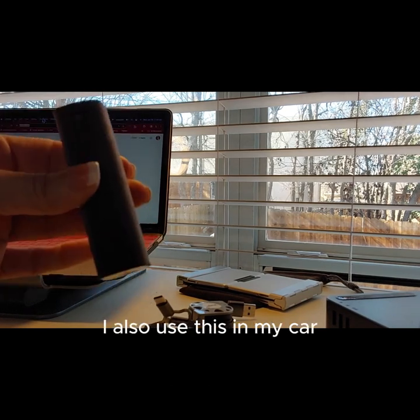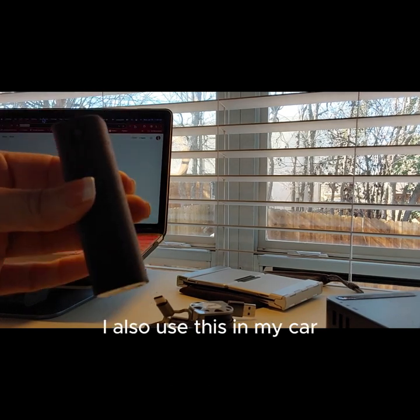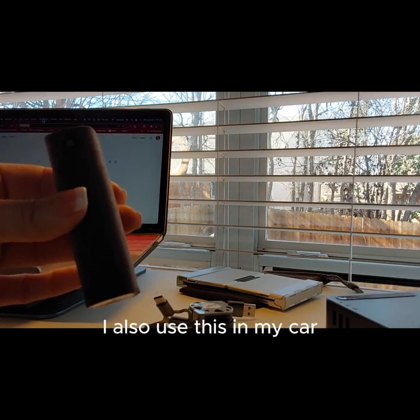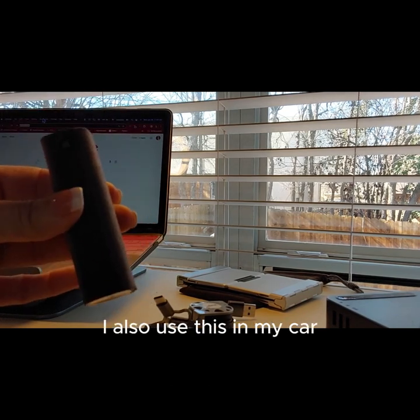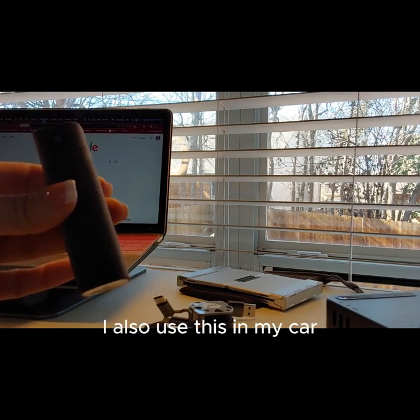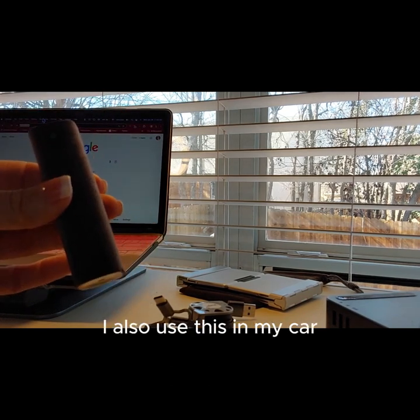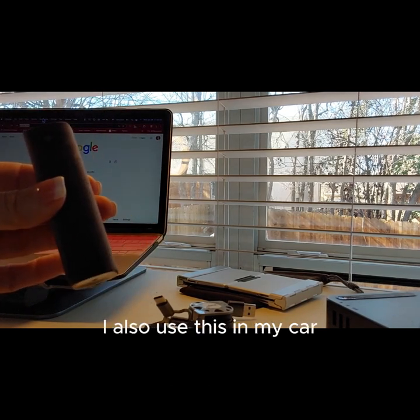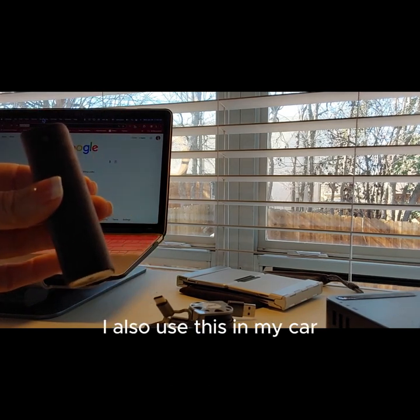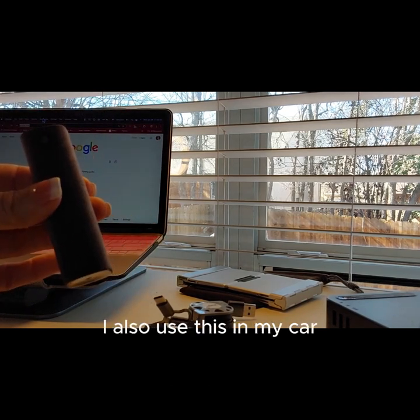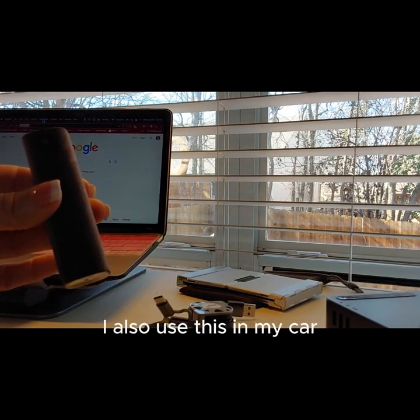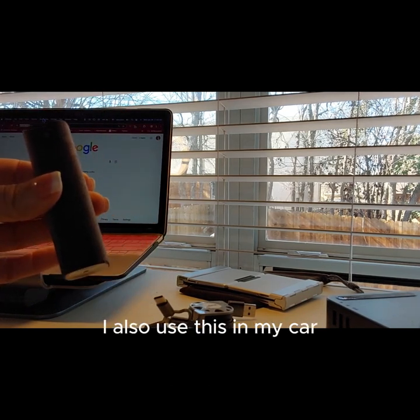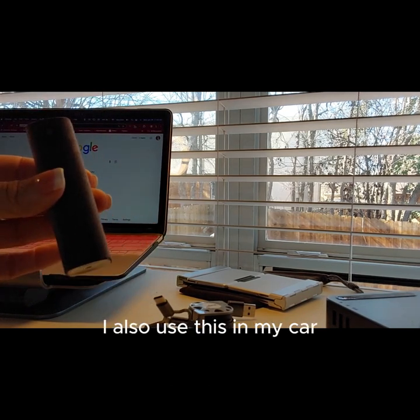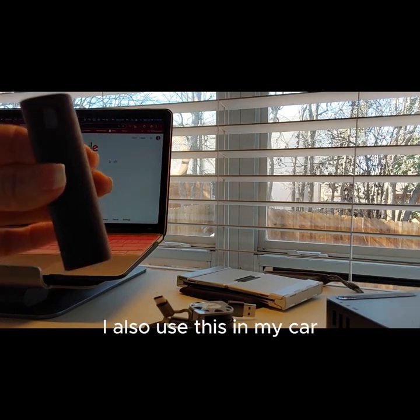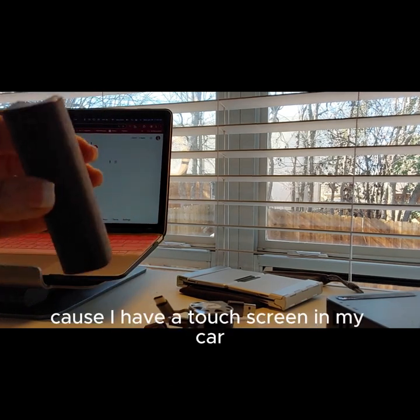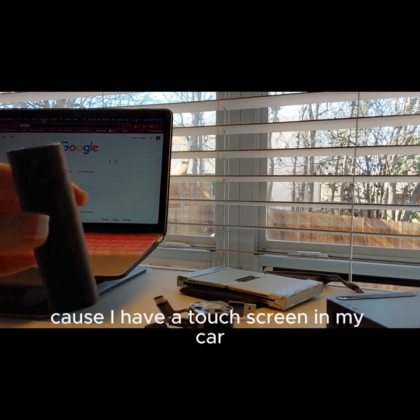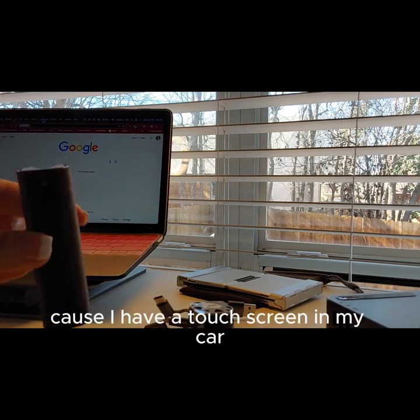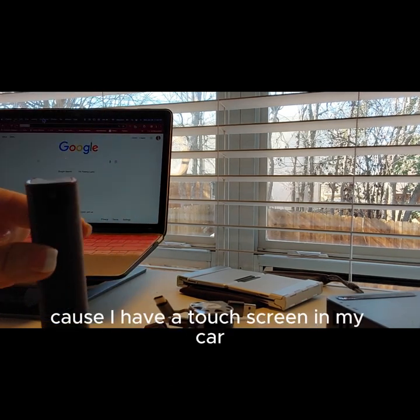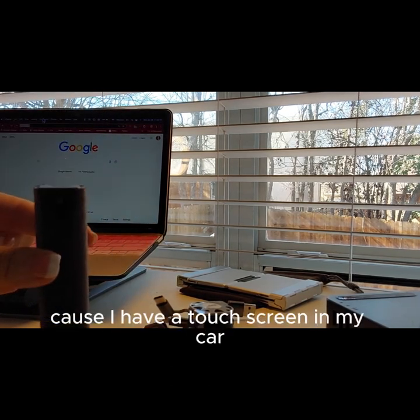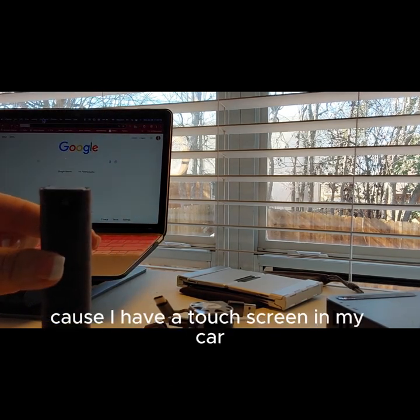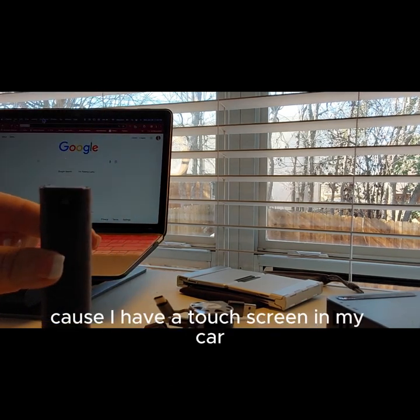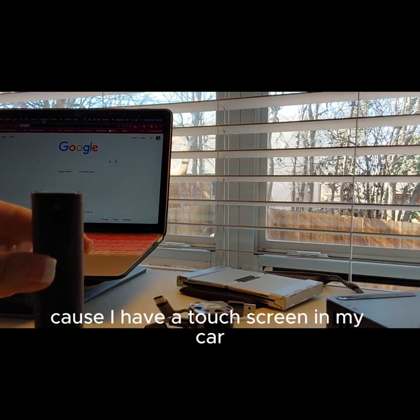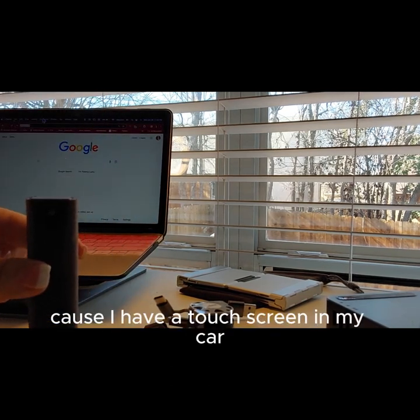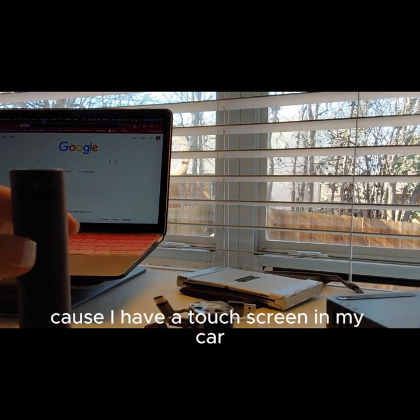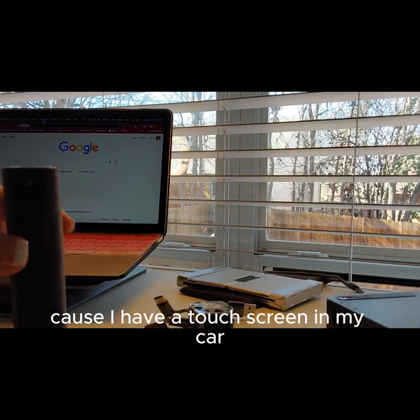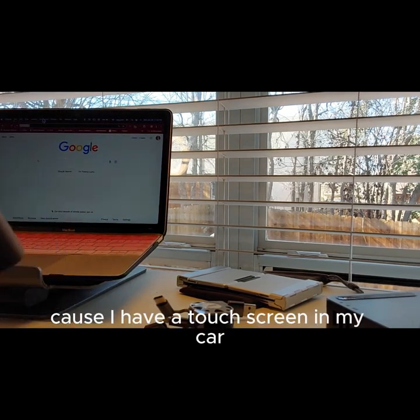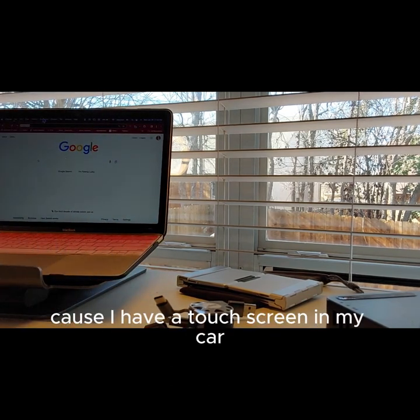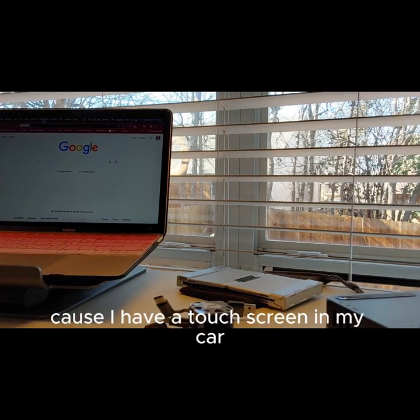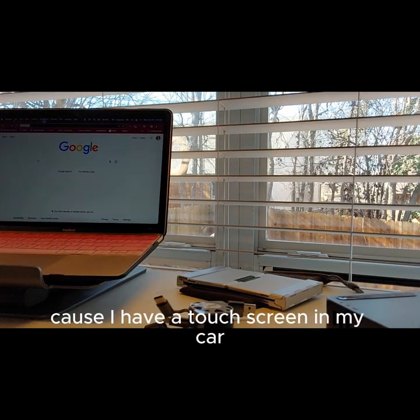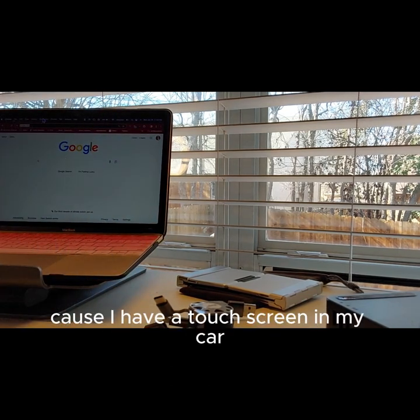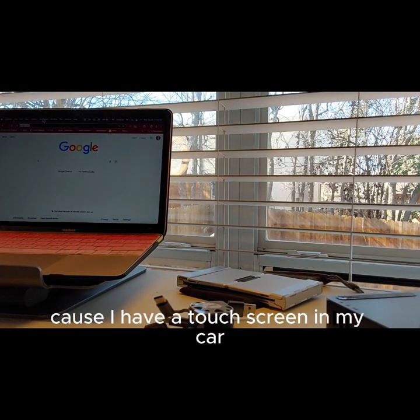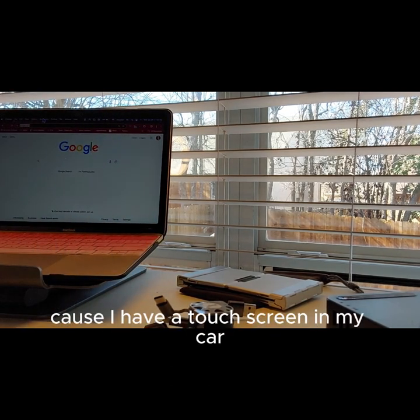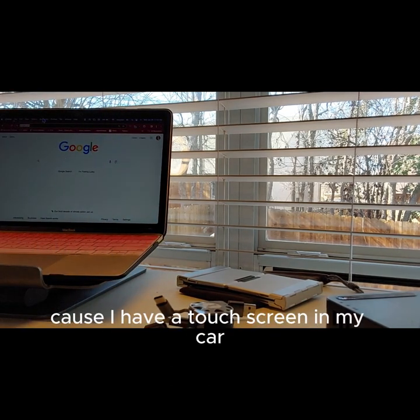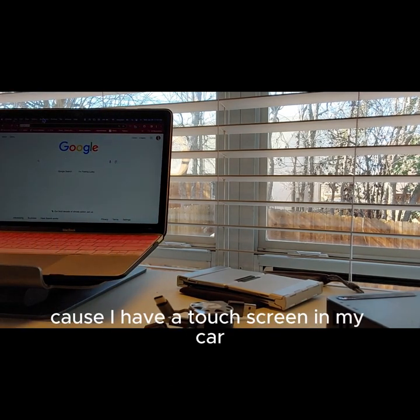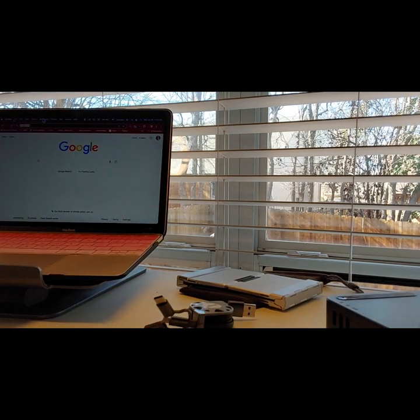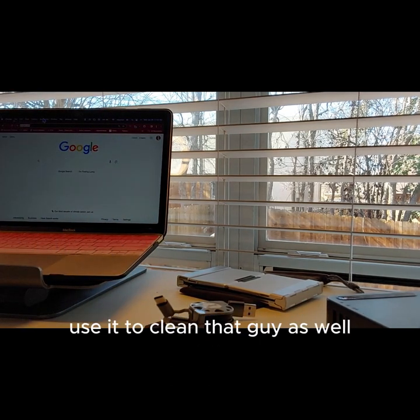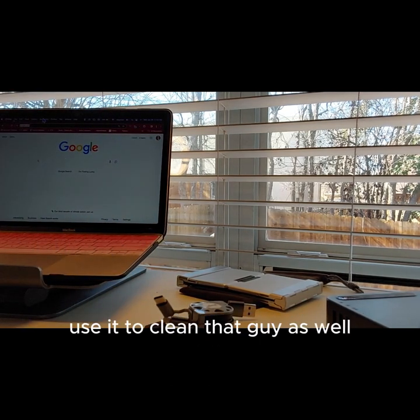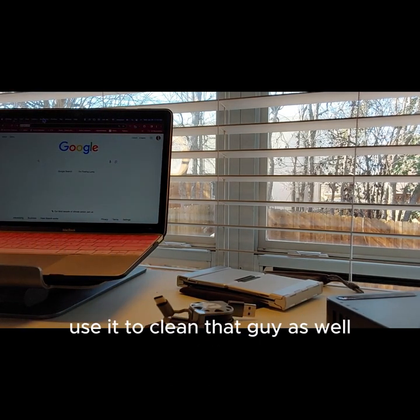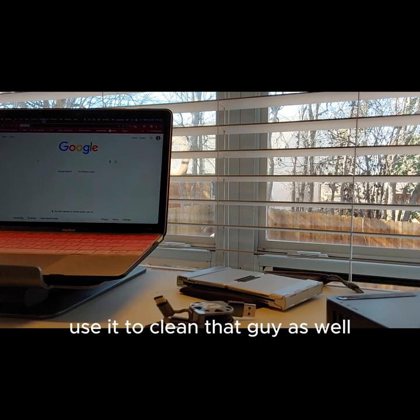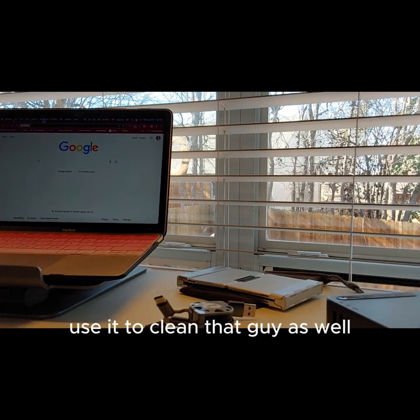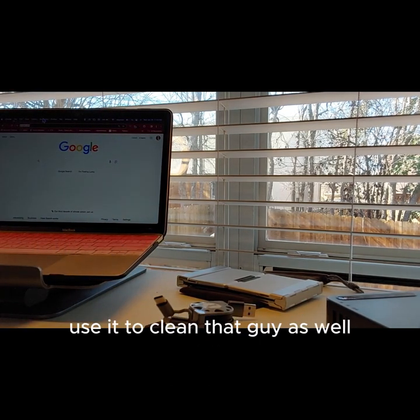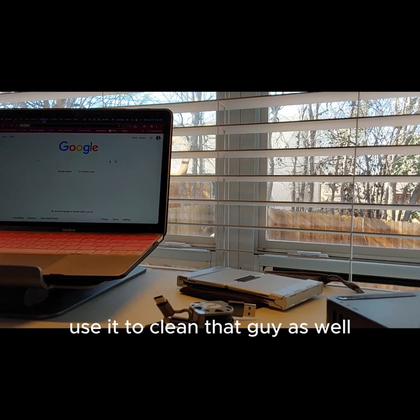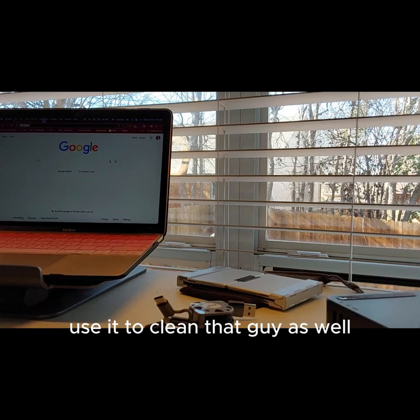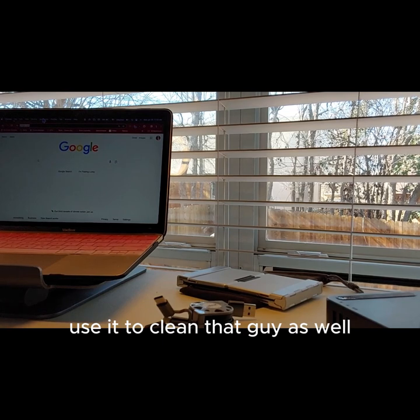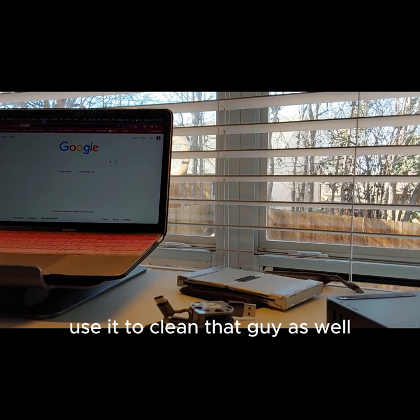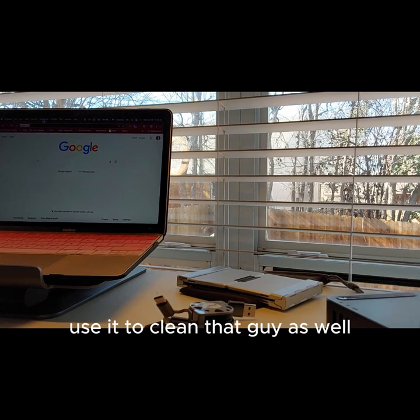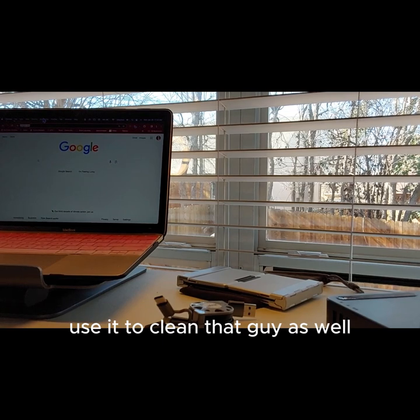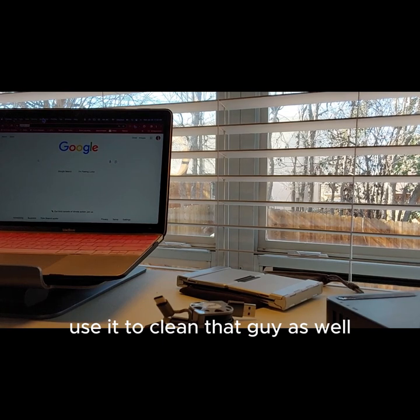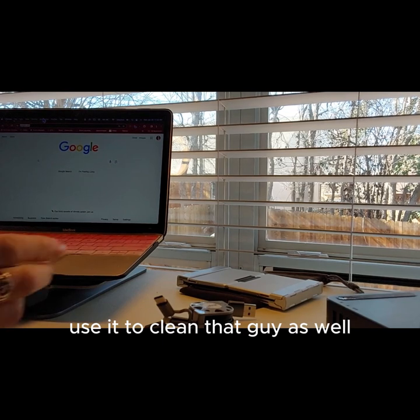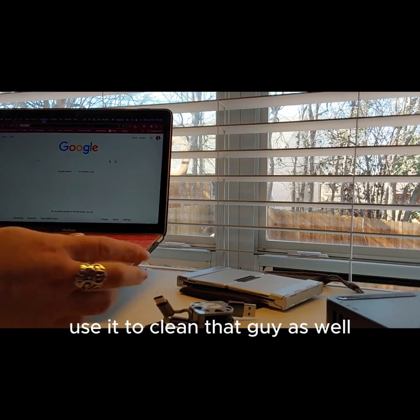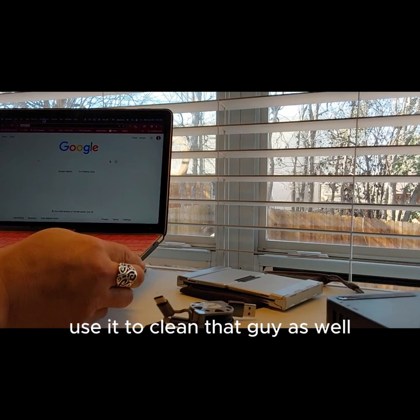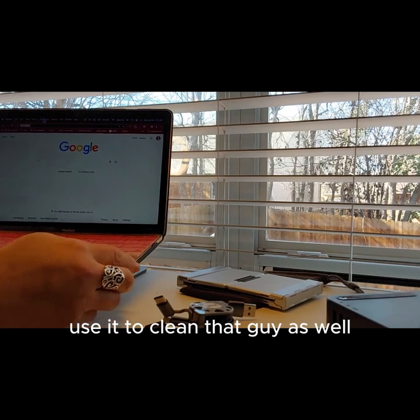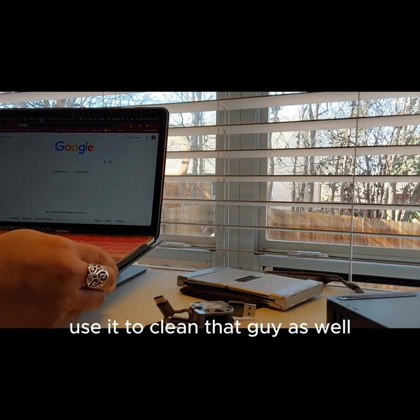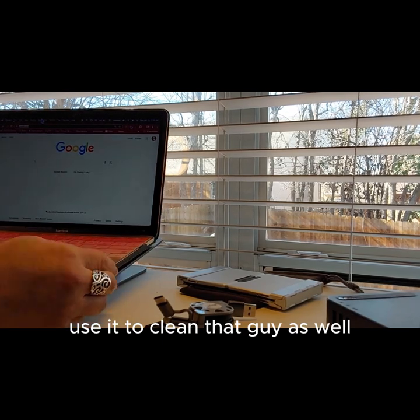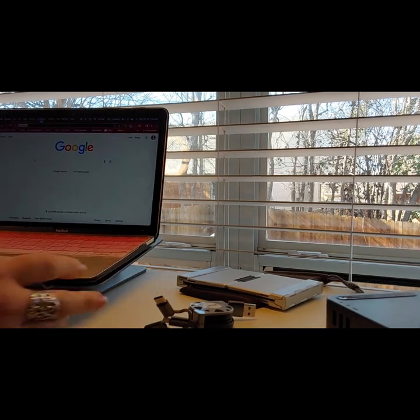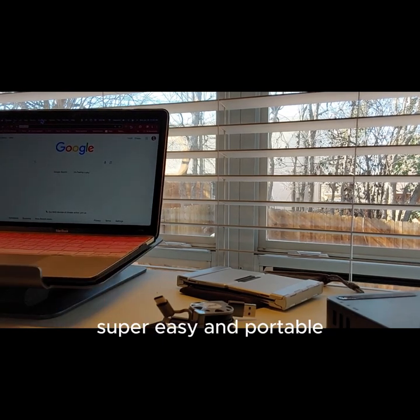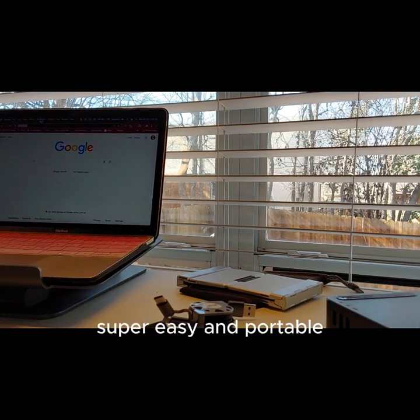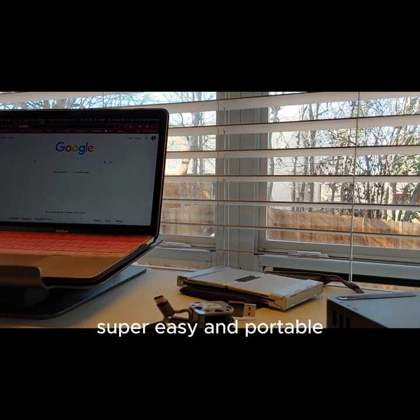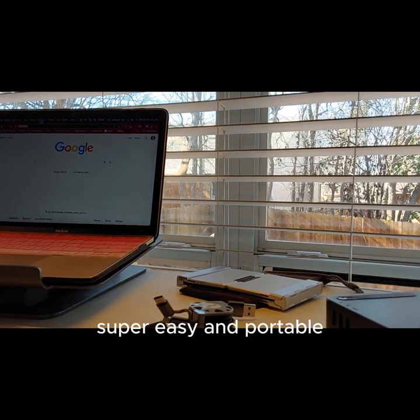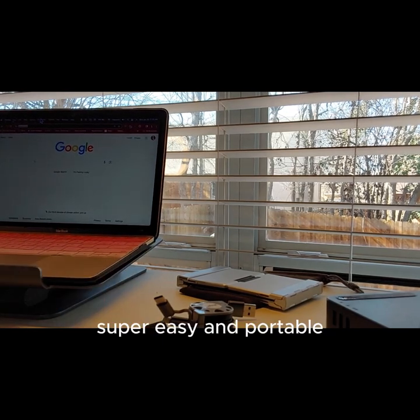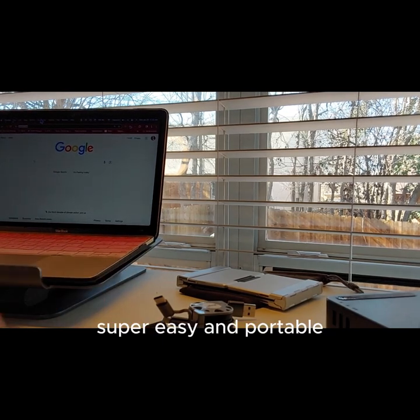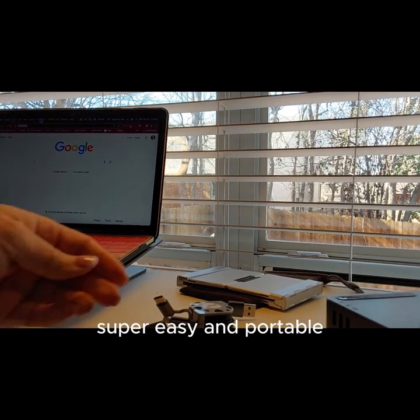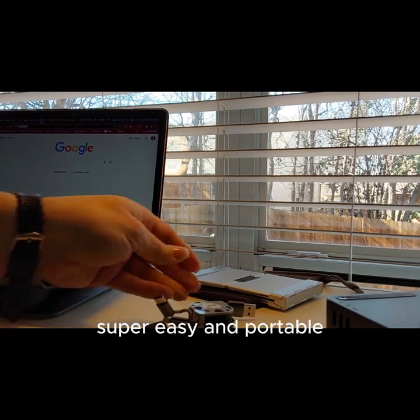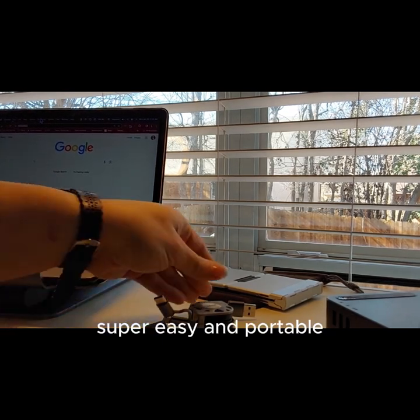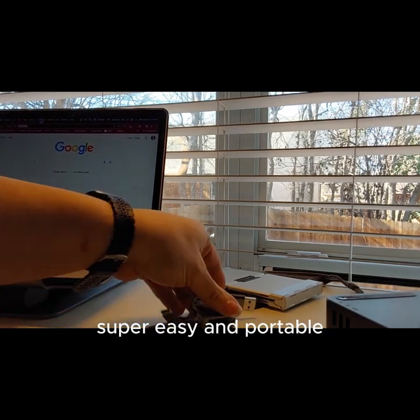I also use this in my car because I have a touchscreen in my car — use it to clean that as well. Super easy and portable.